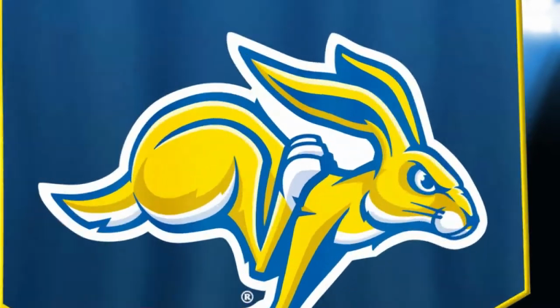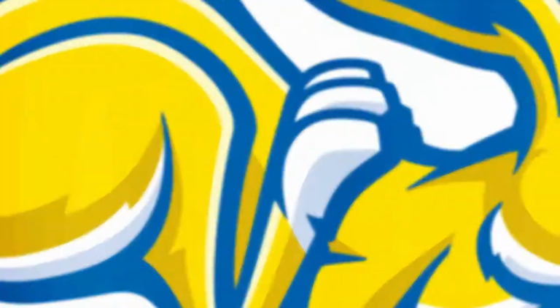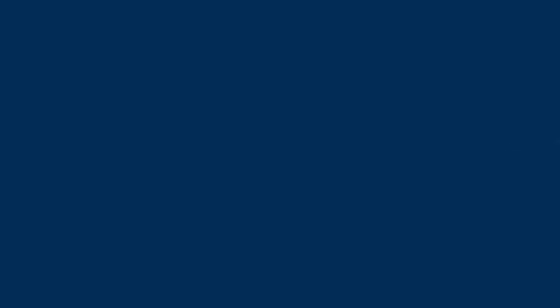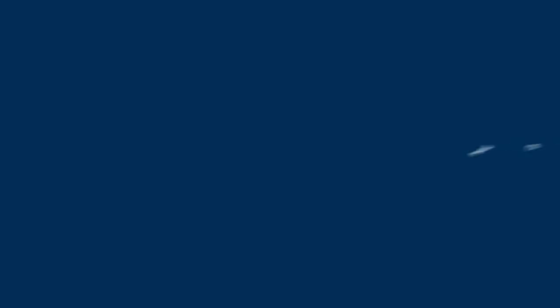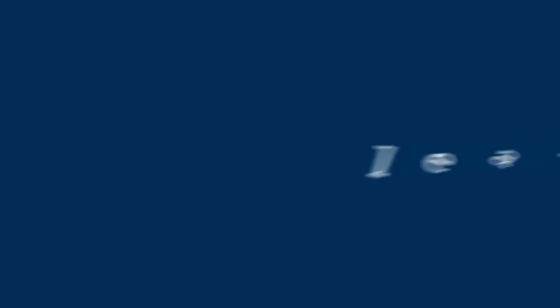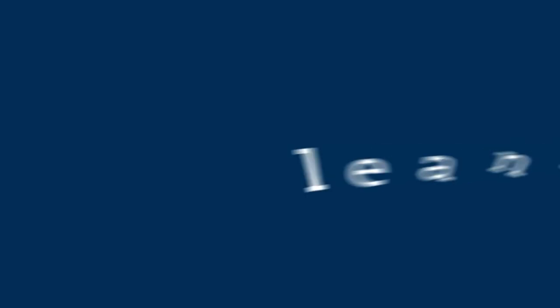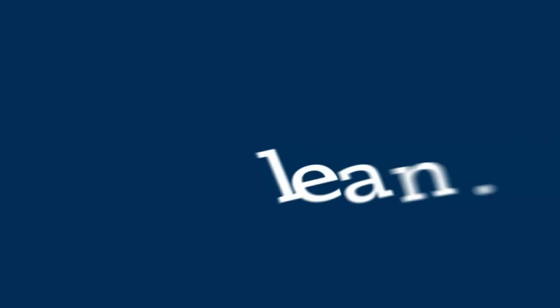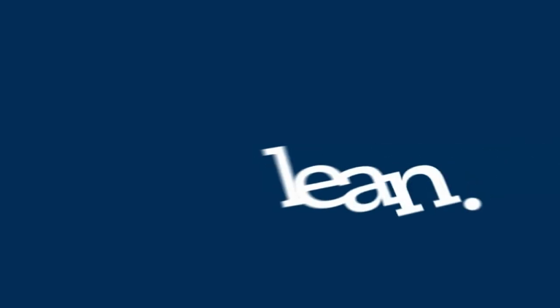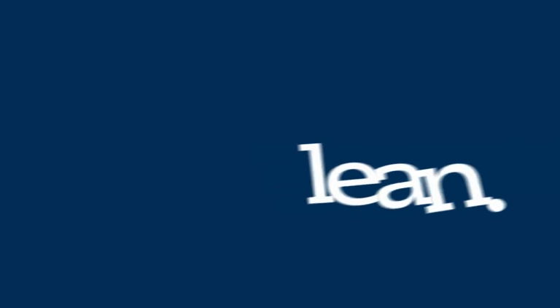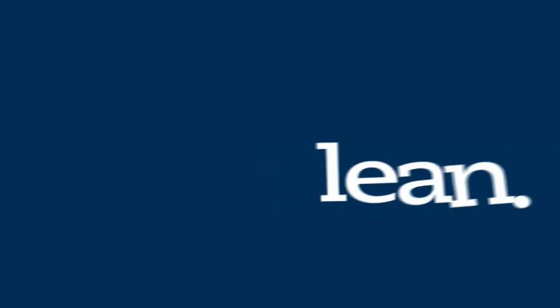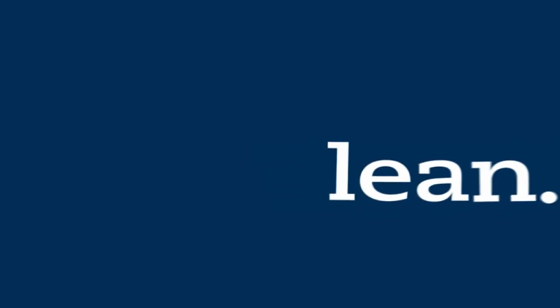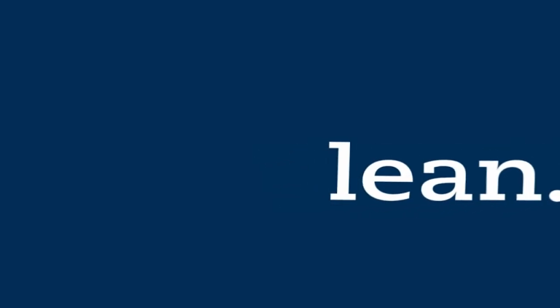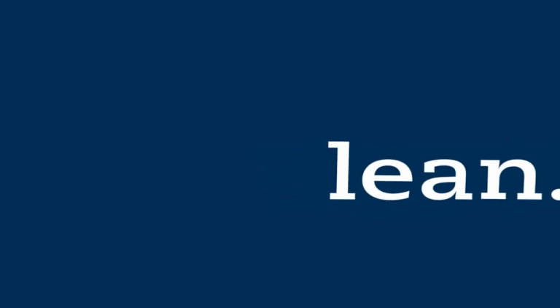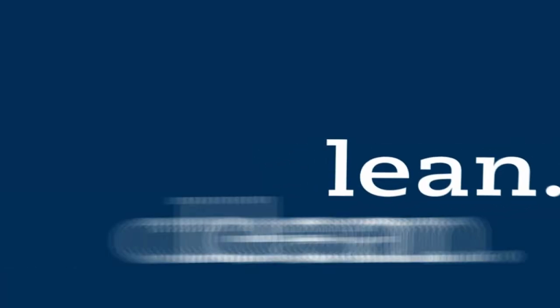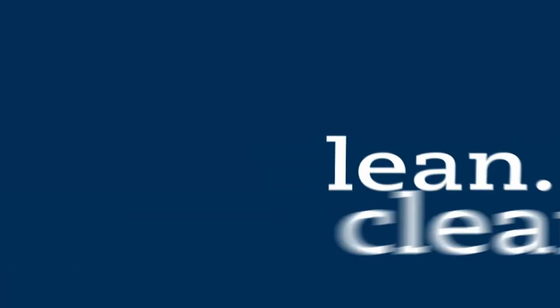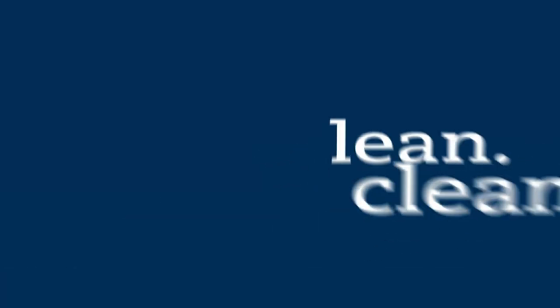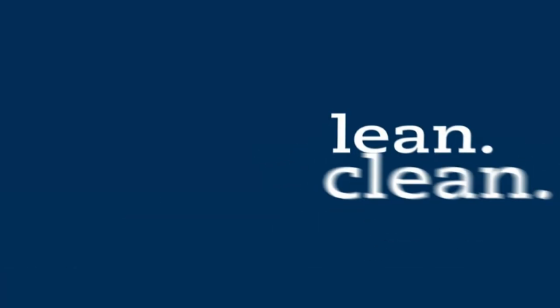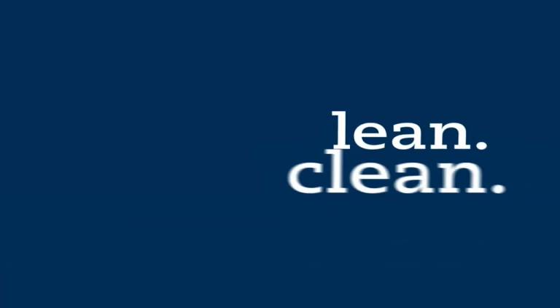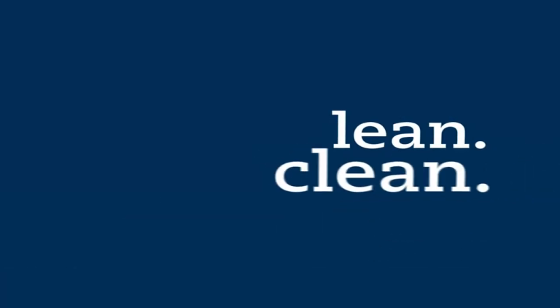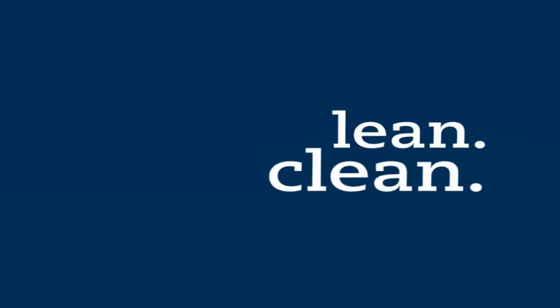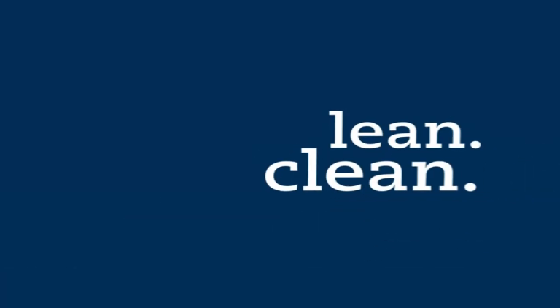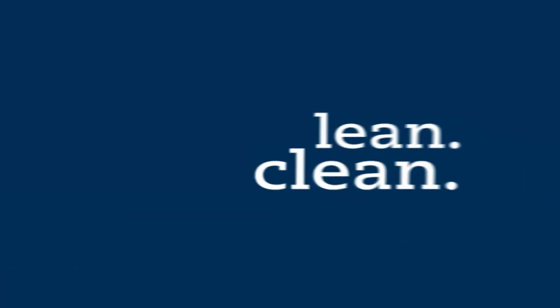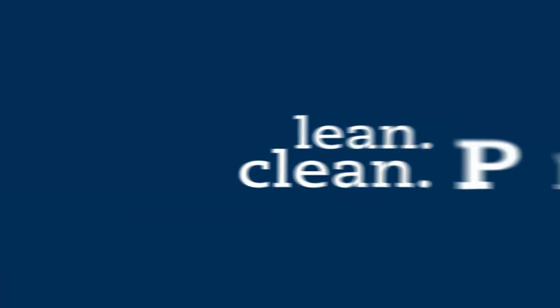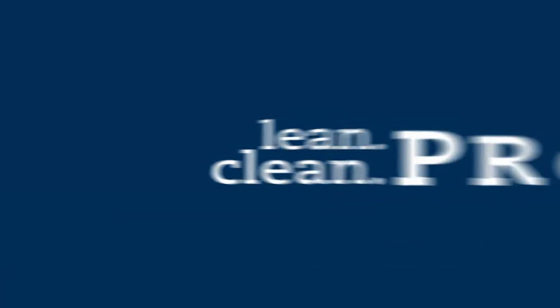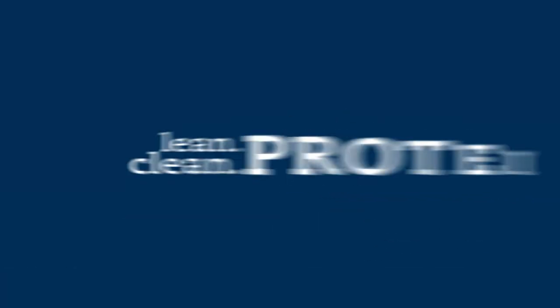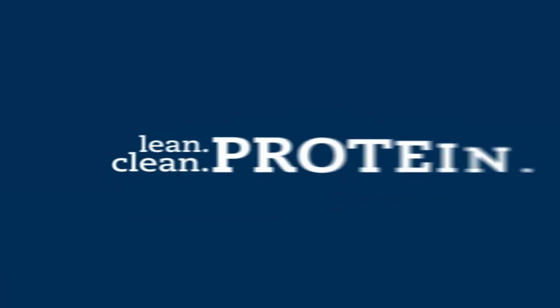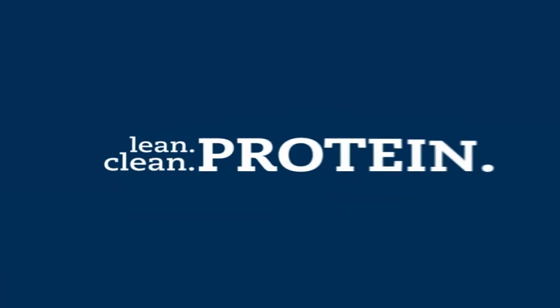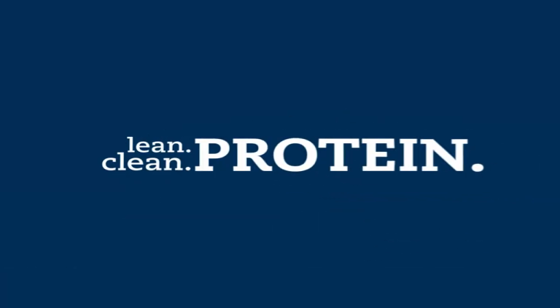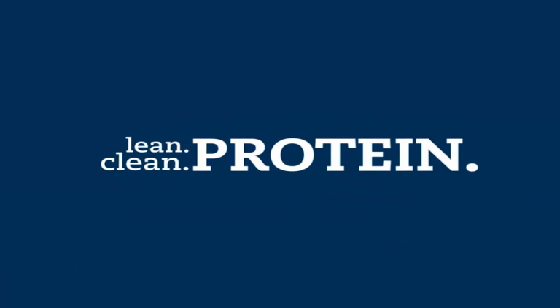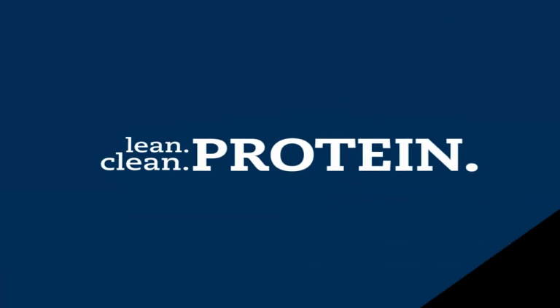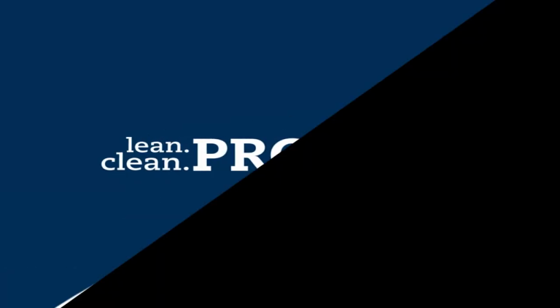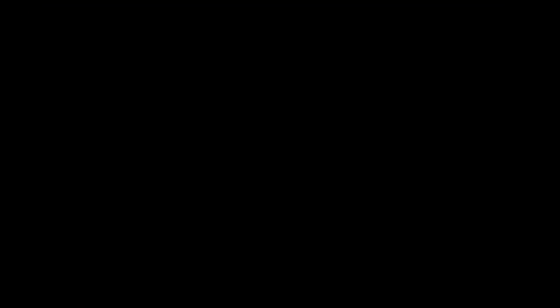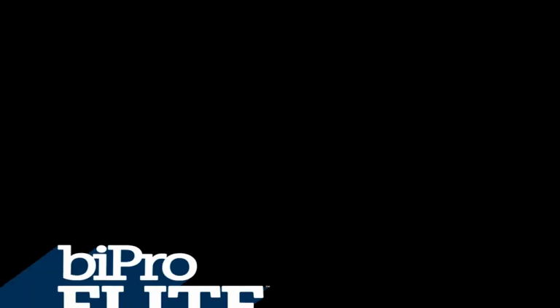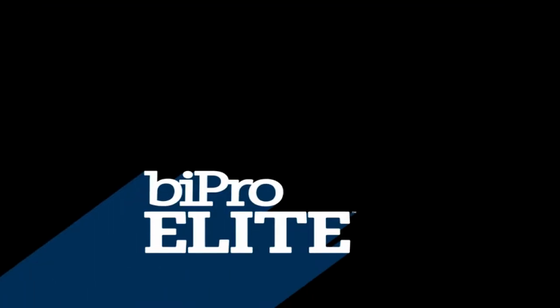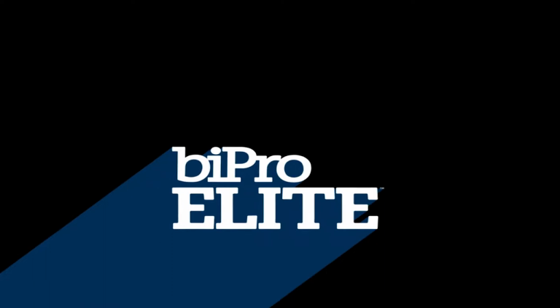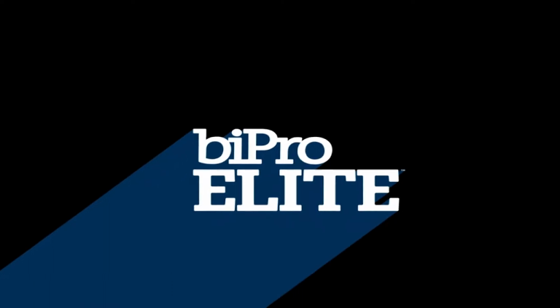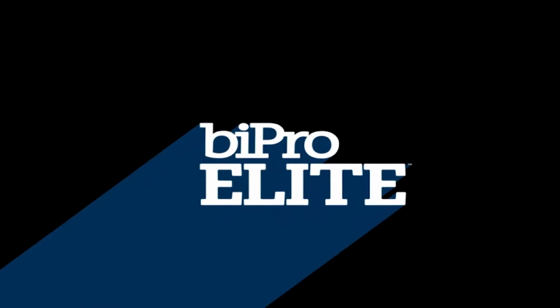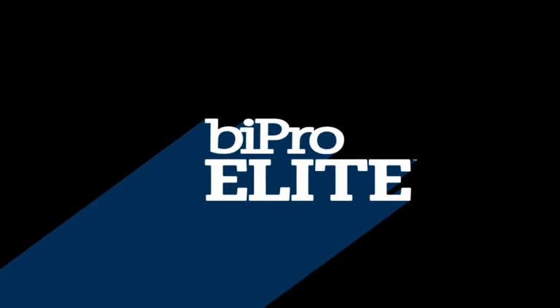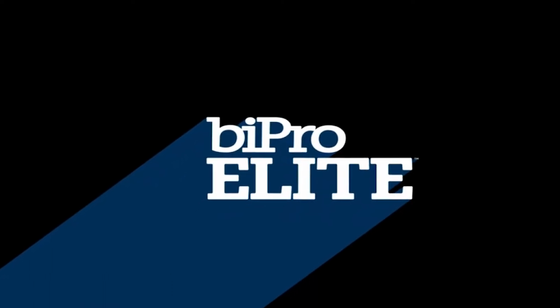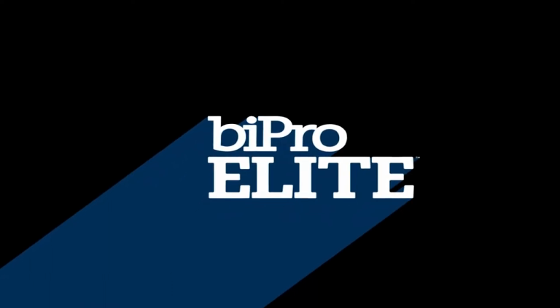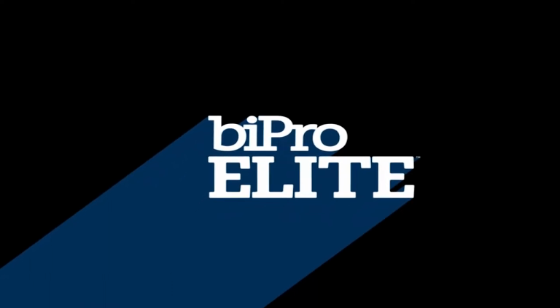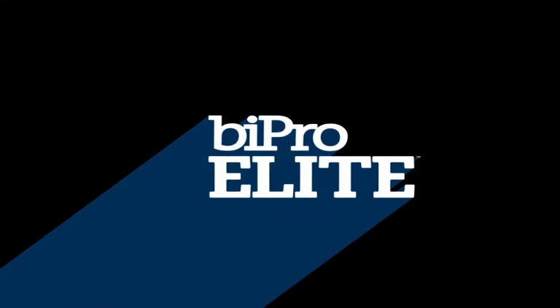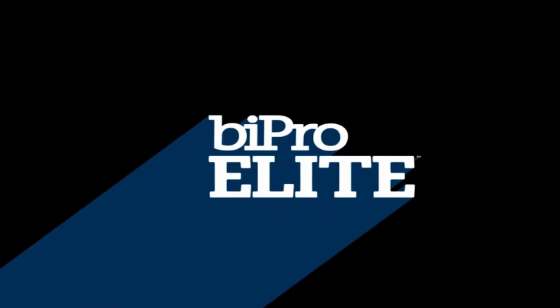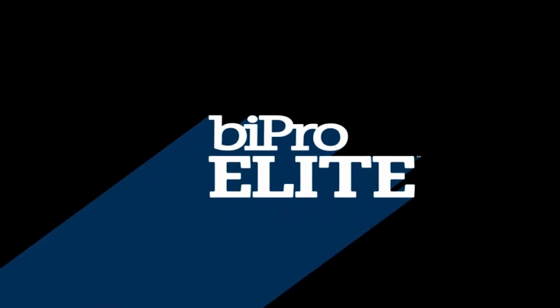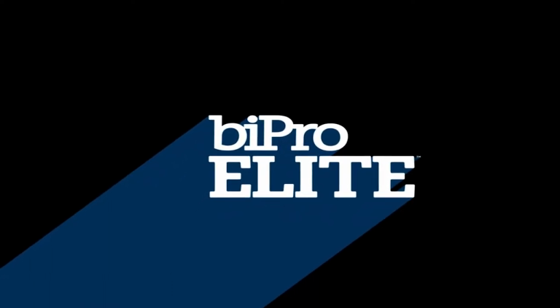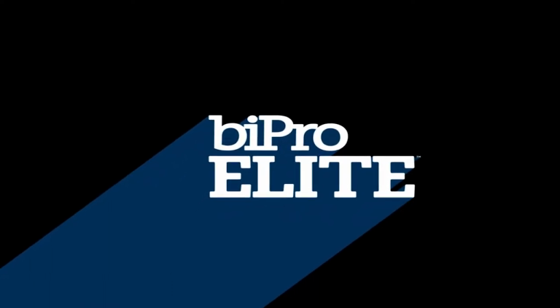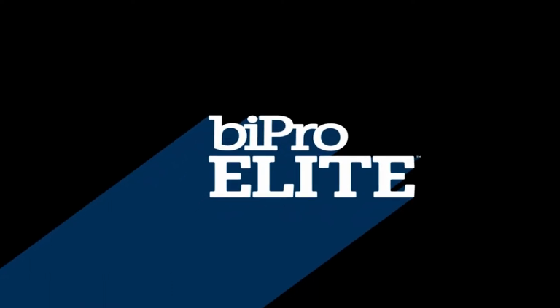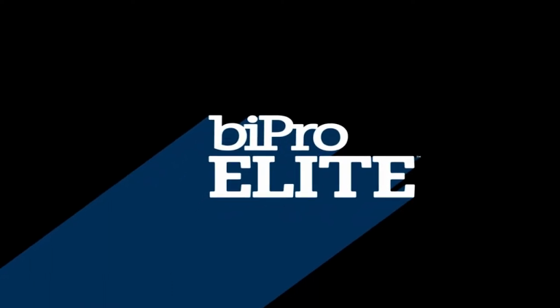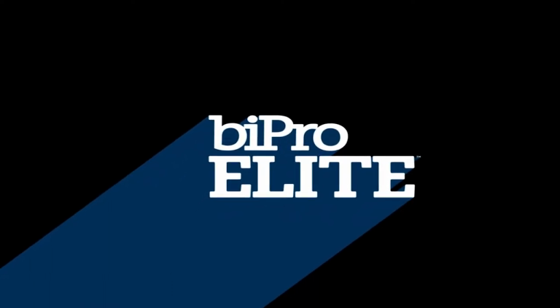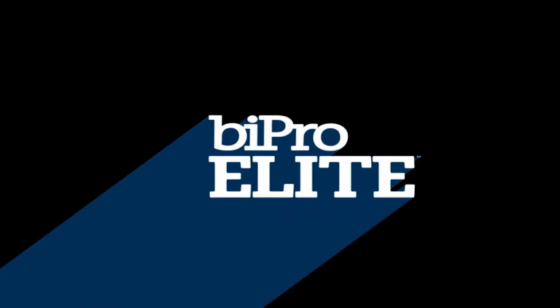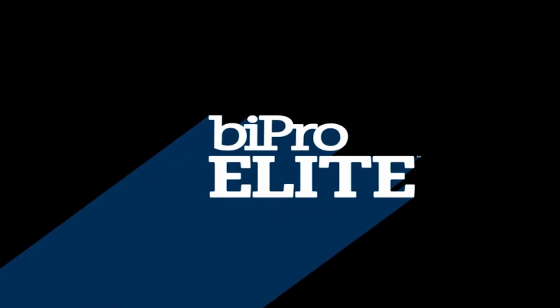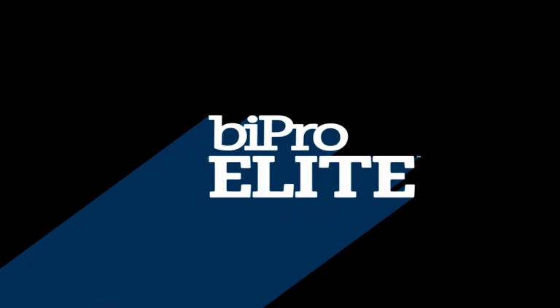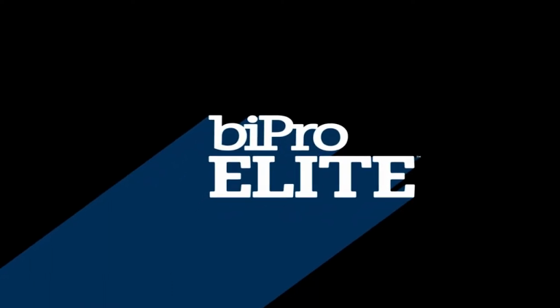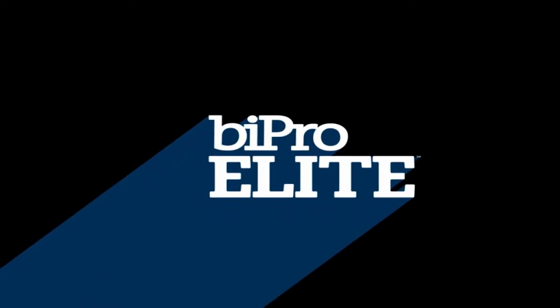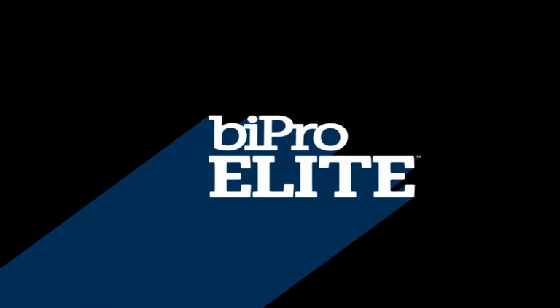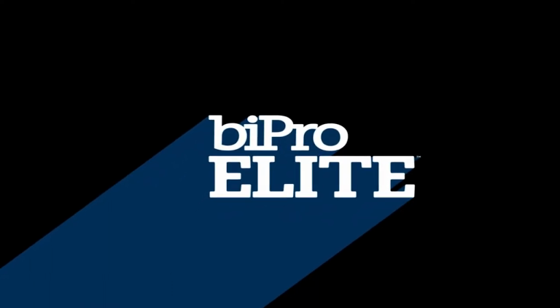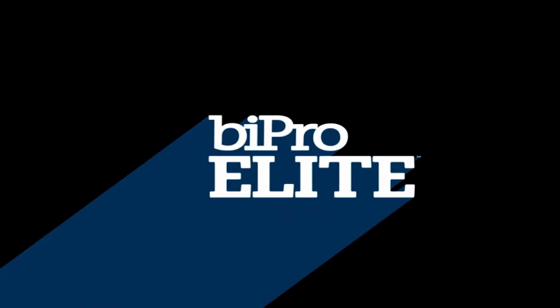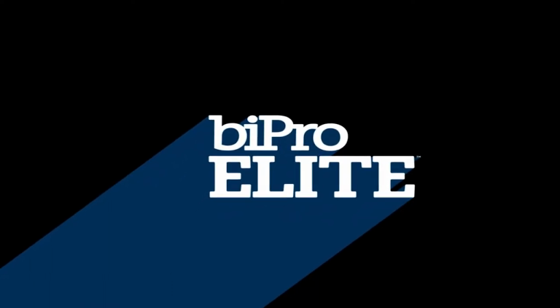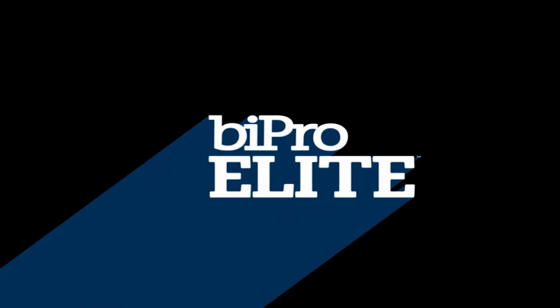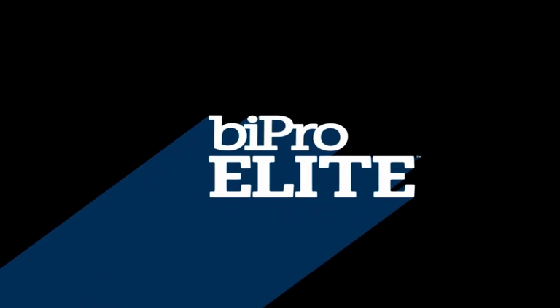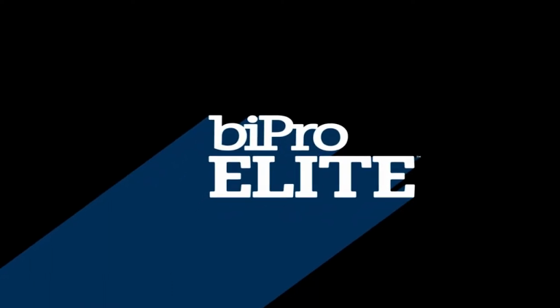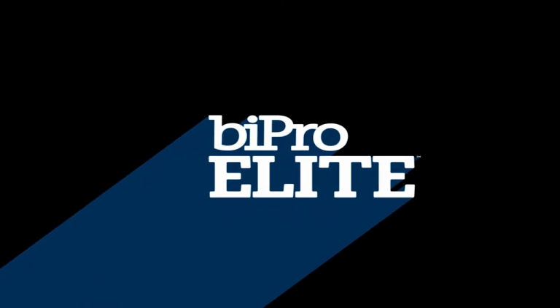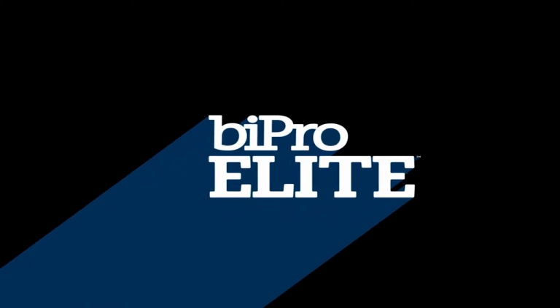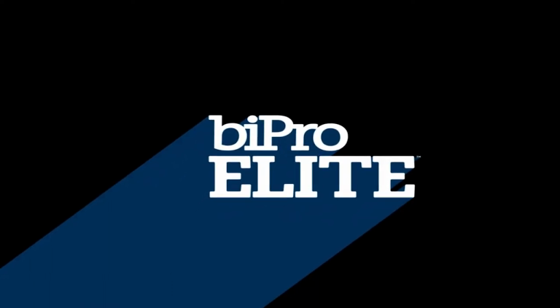This behind-the-scenes look at Jackrabbit Athletics is presented by our friends at BiPro, lean clean protein.